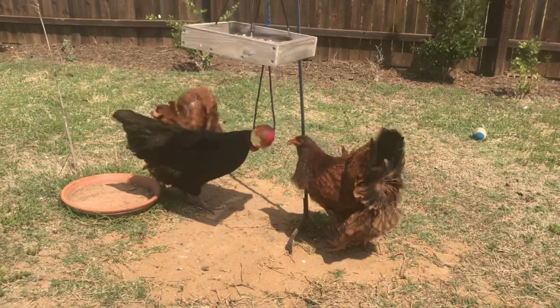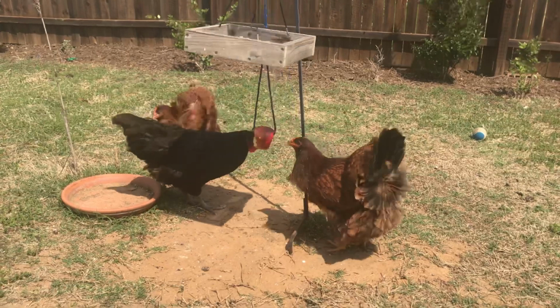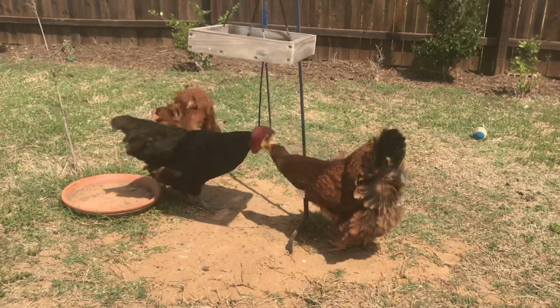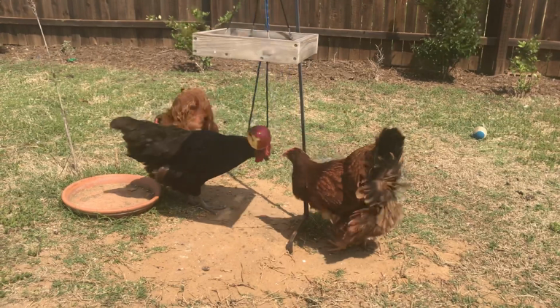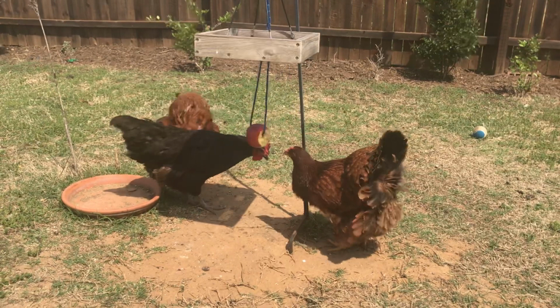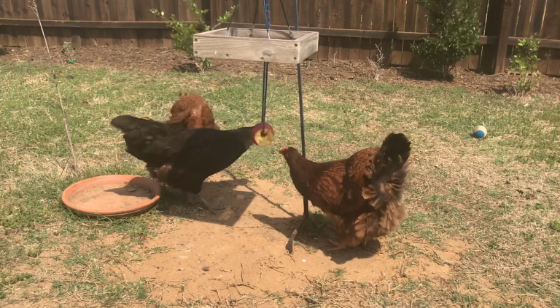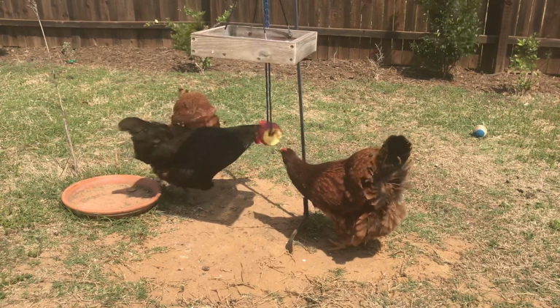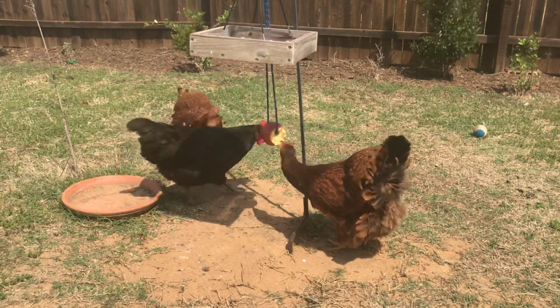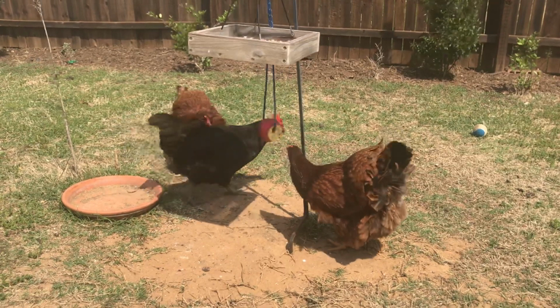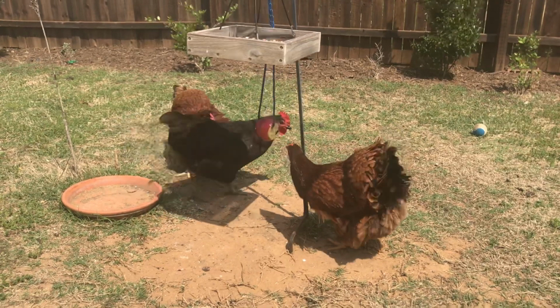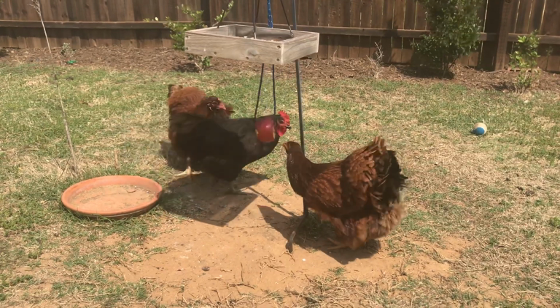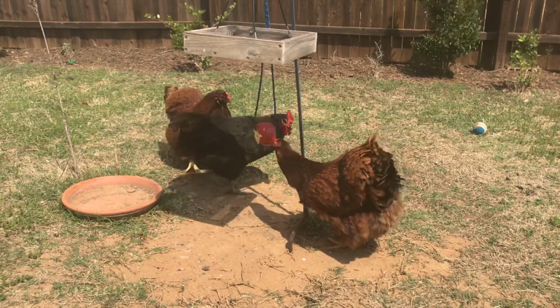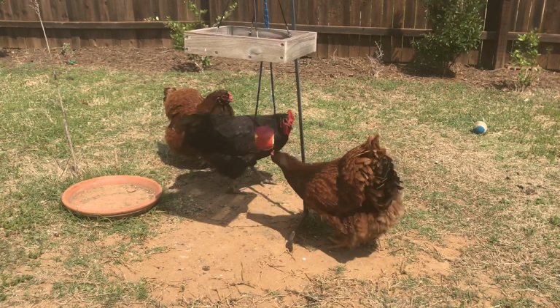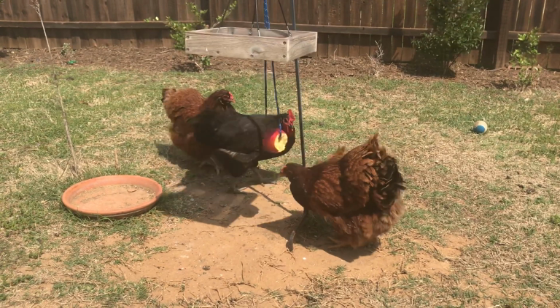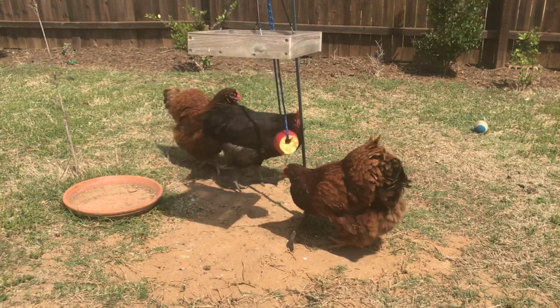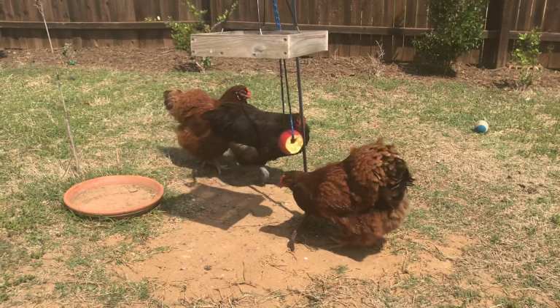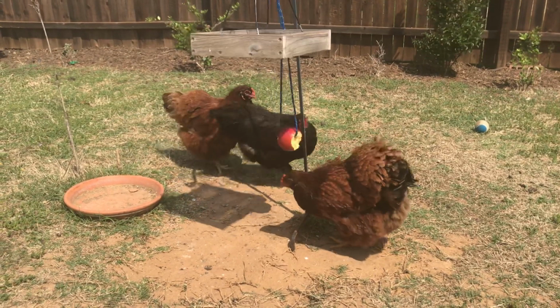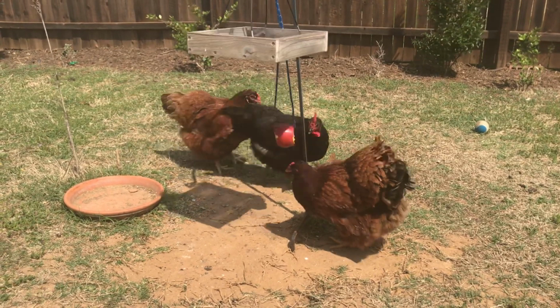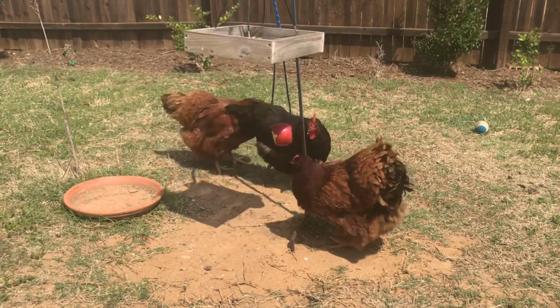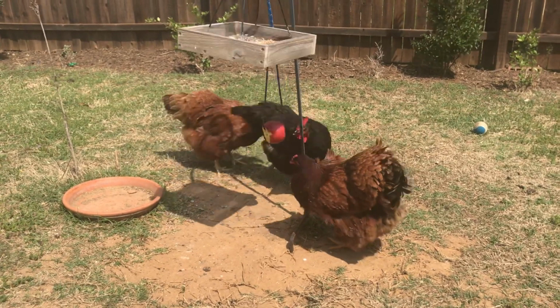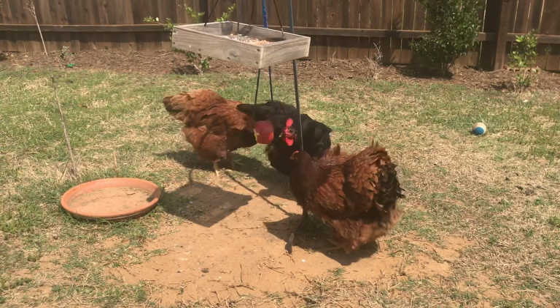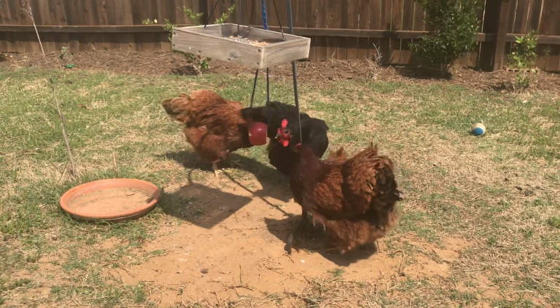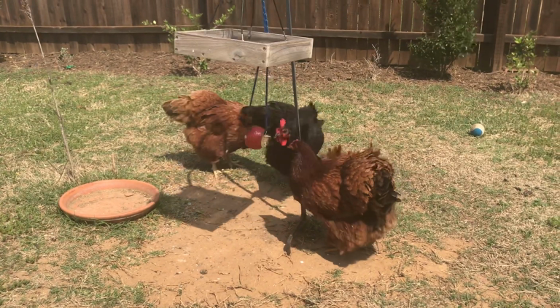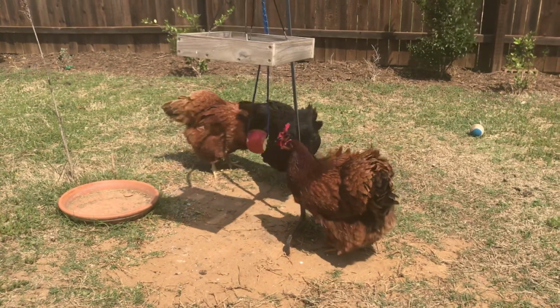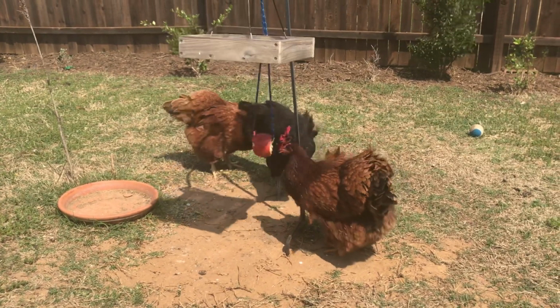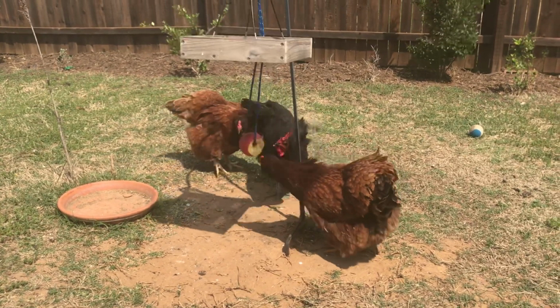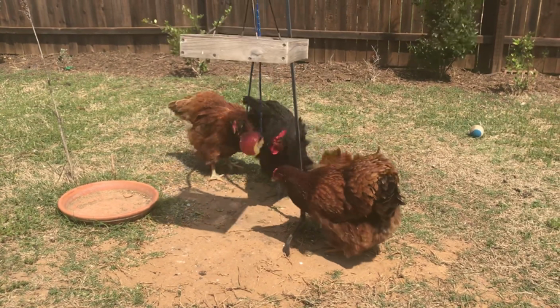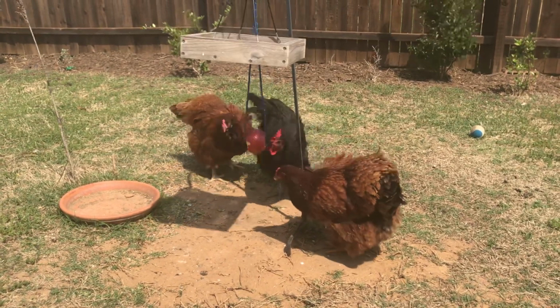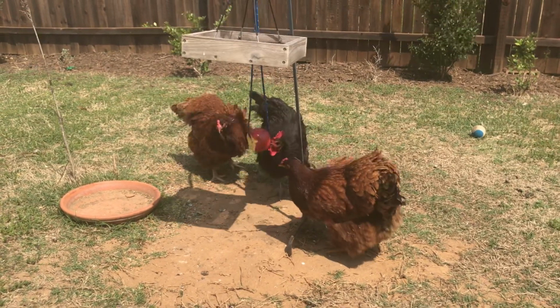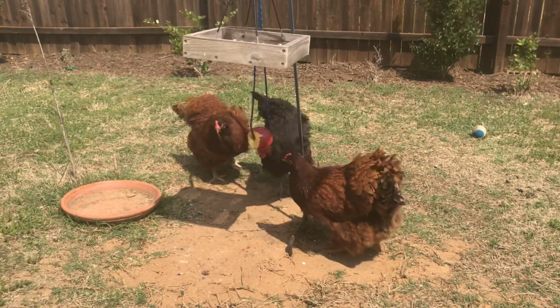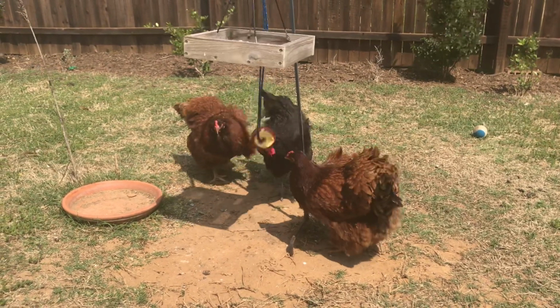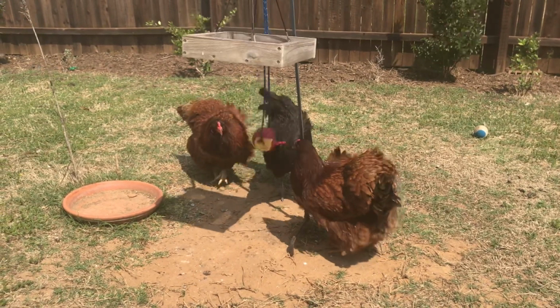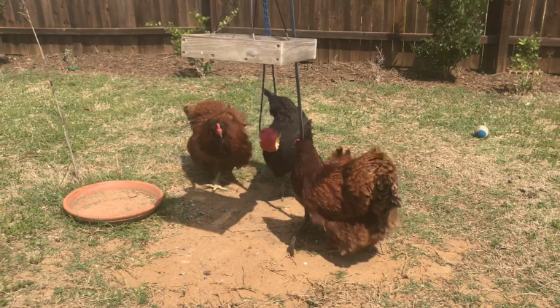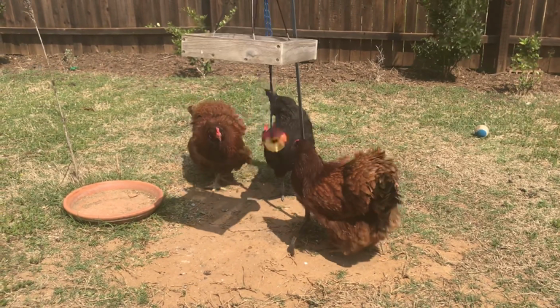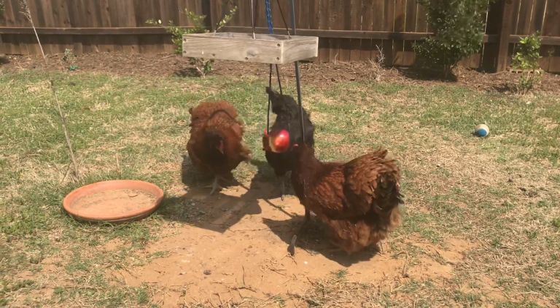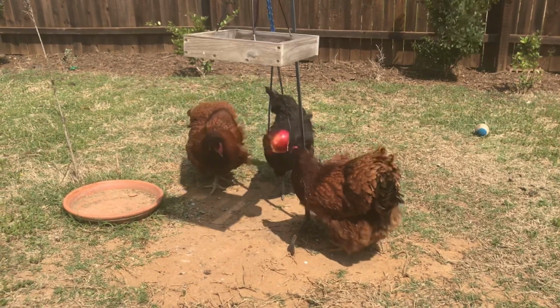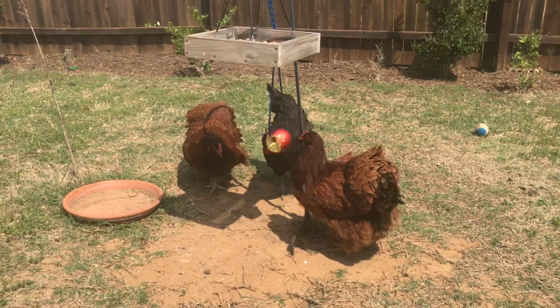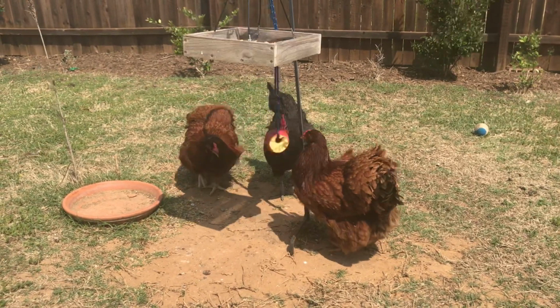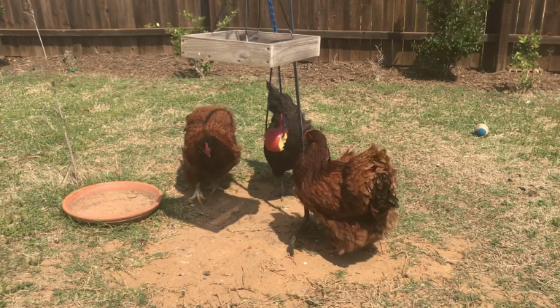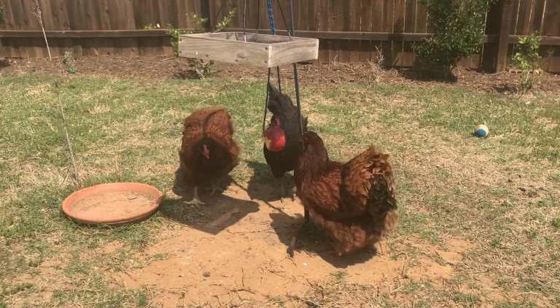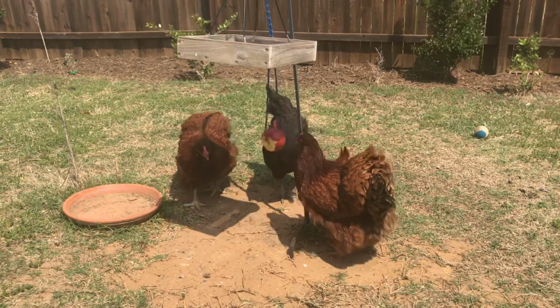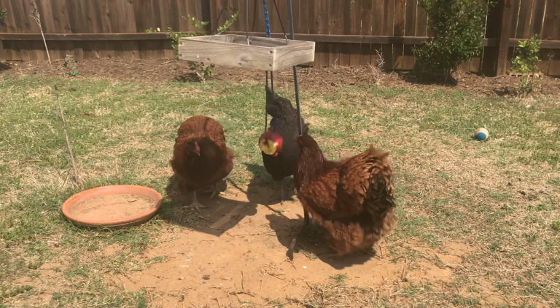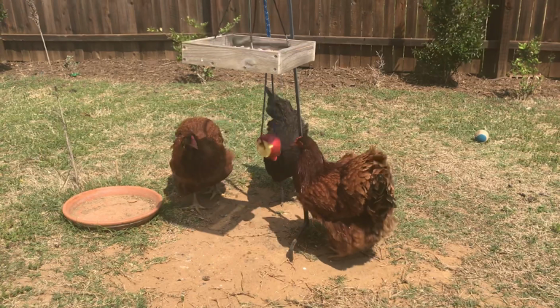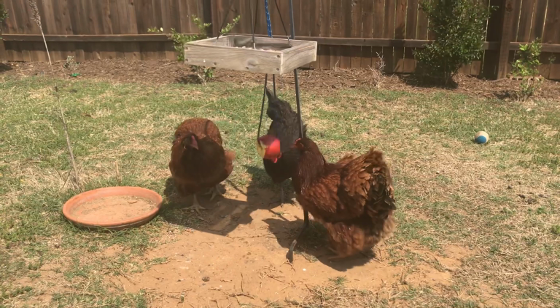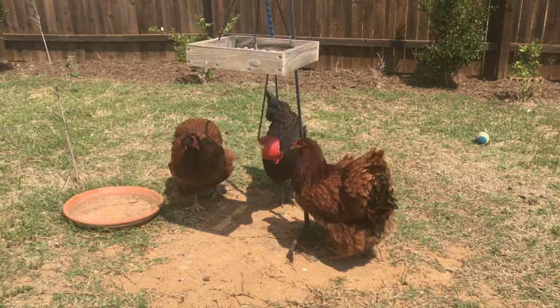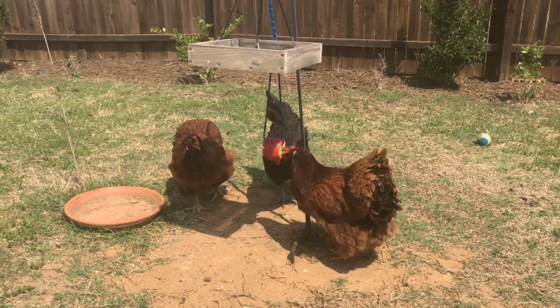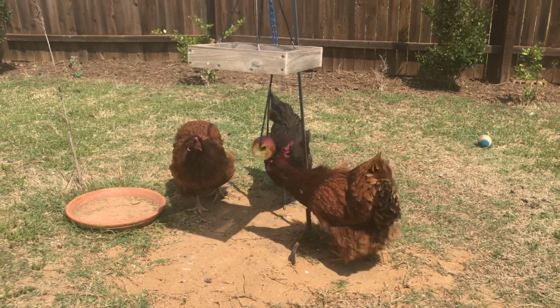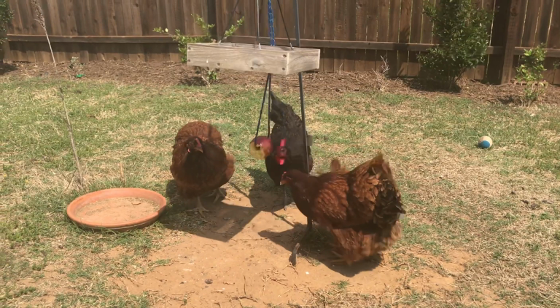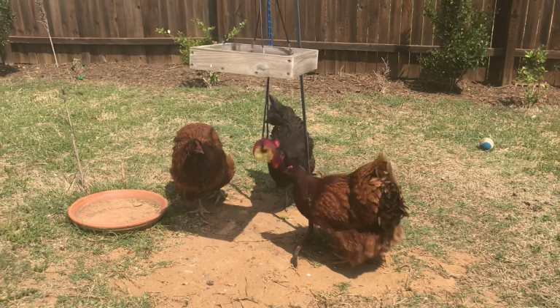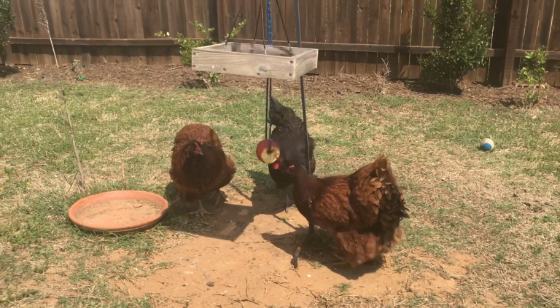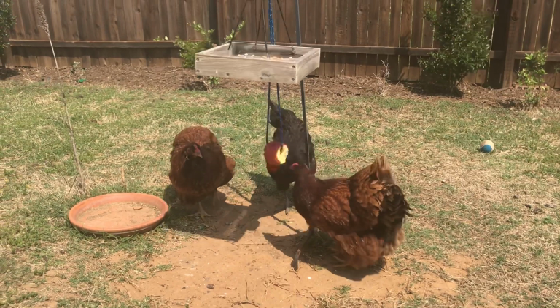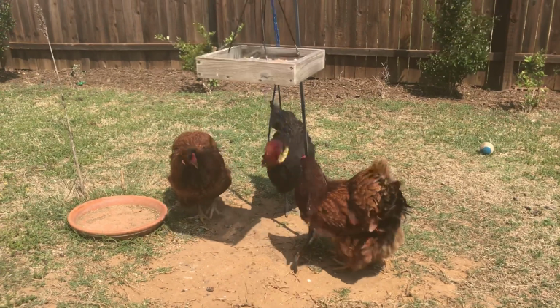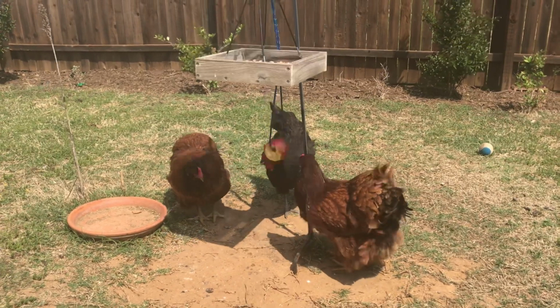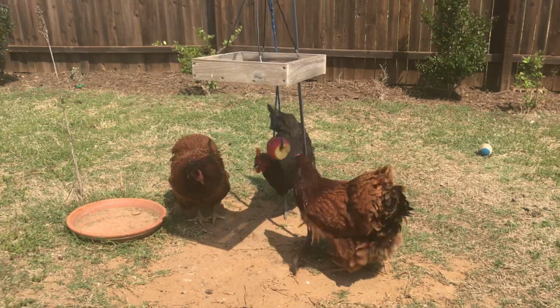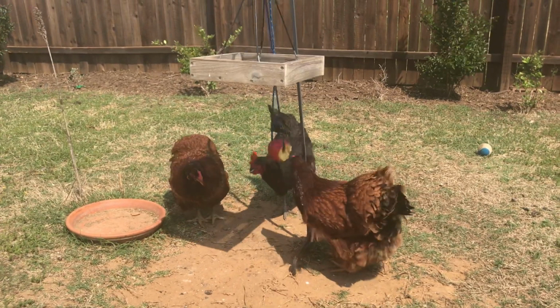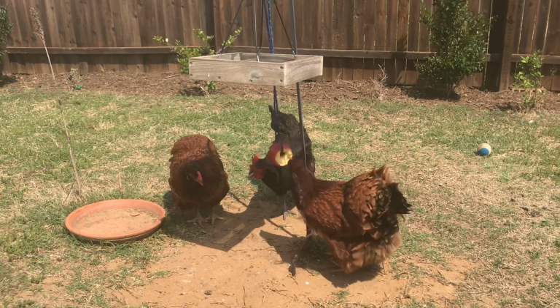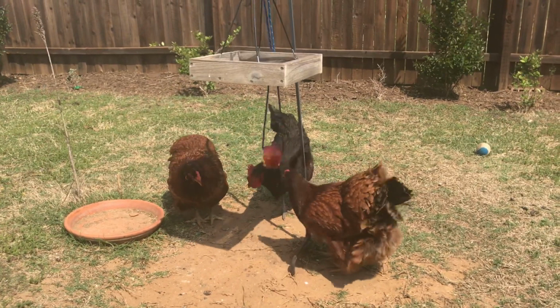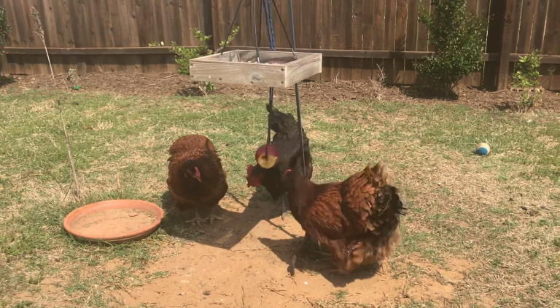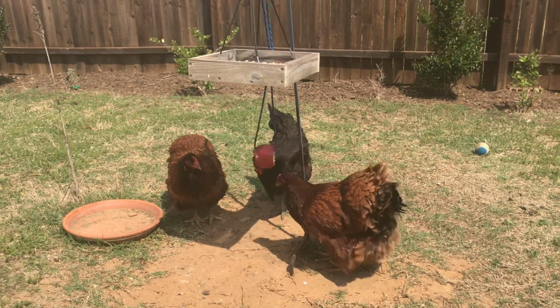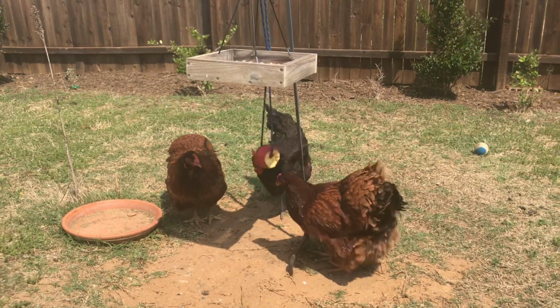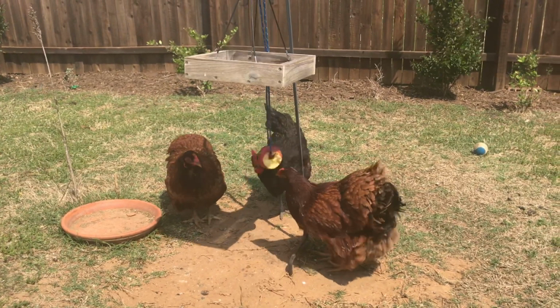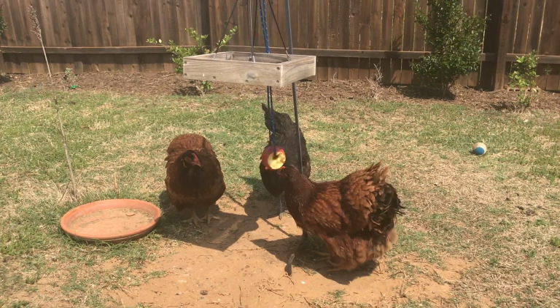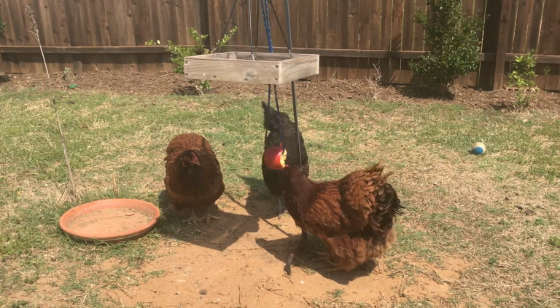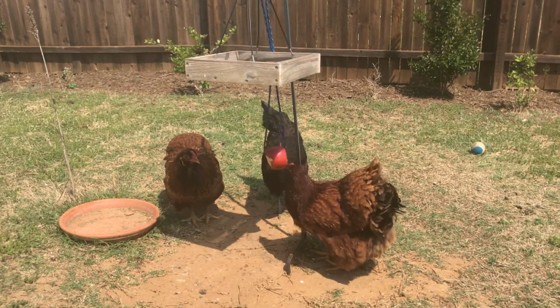As you can tell, they really love it and it seems like a lot of fun. This has been your chicken minute.